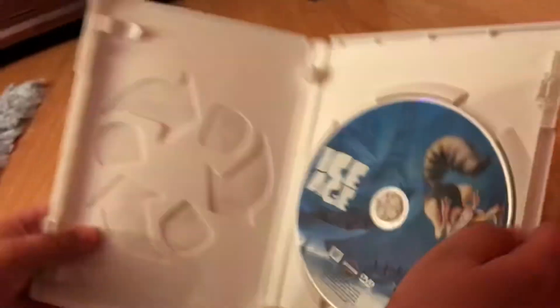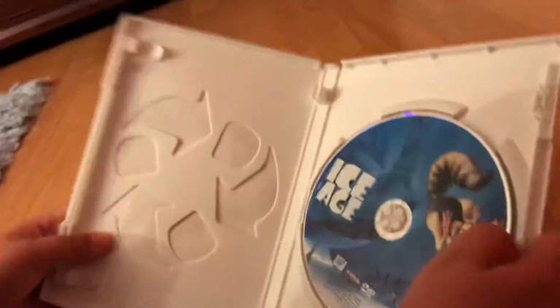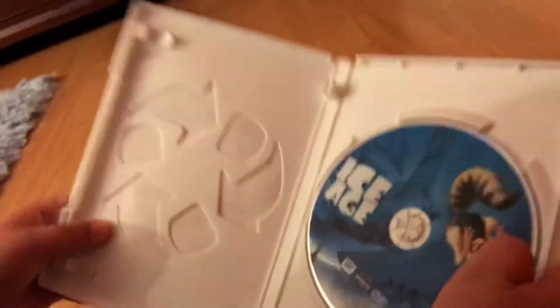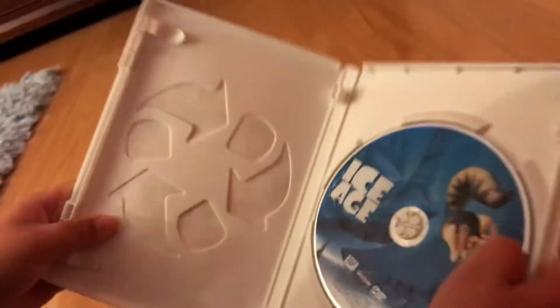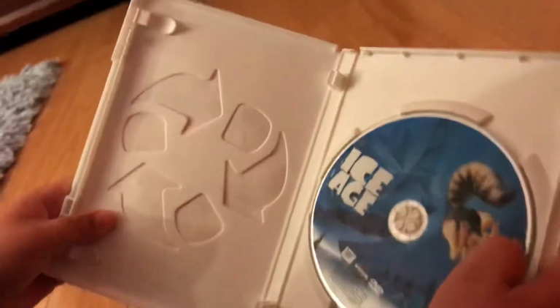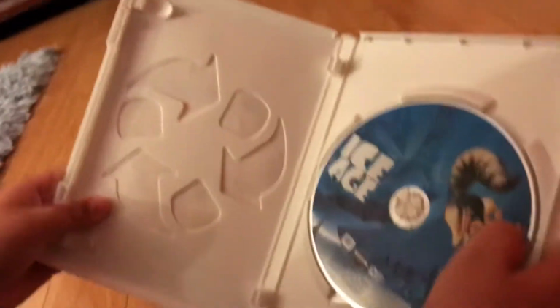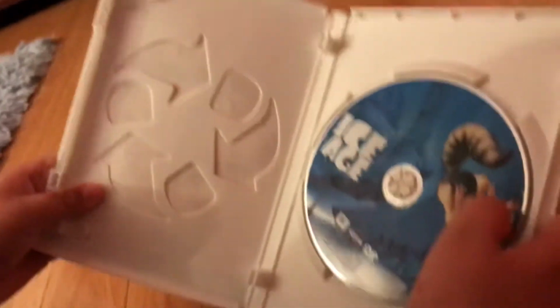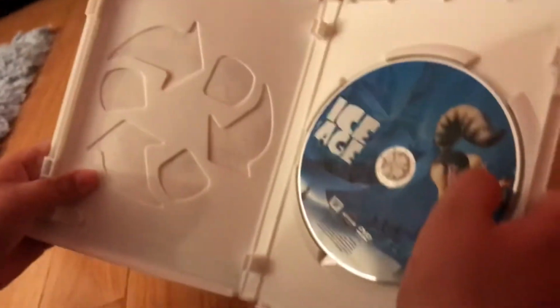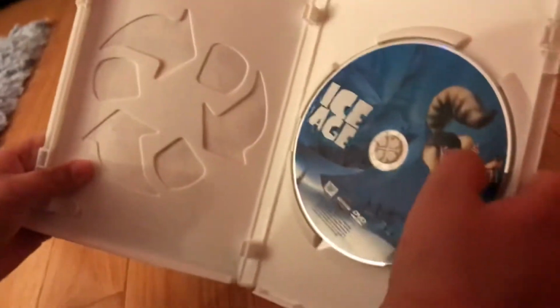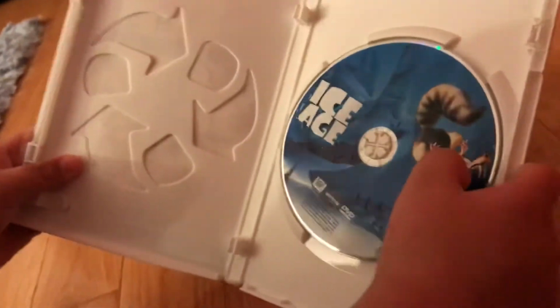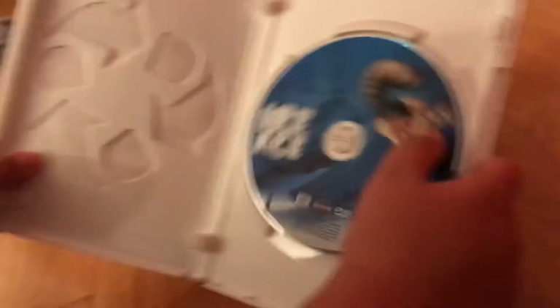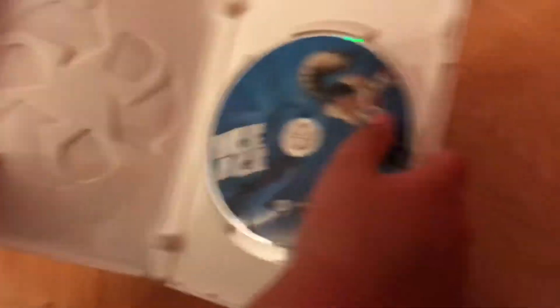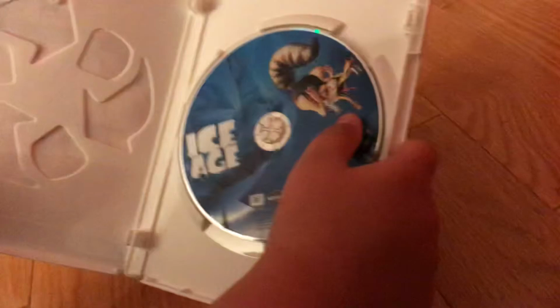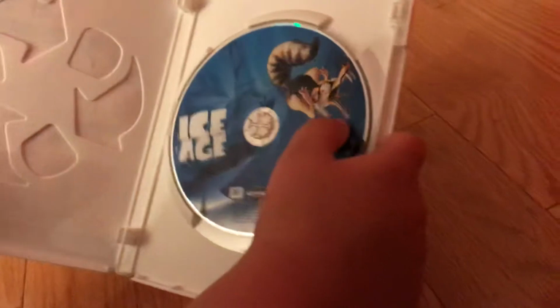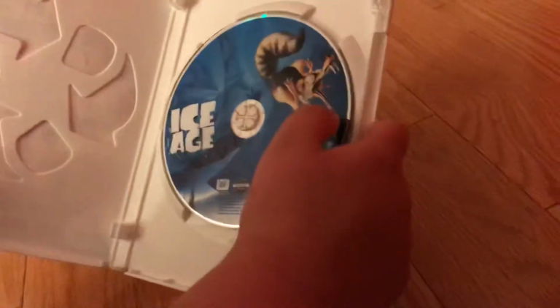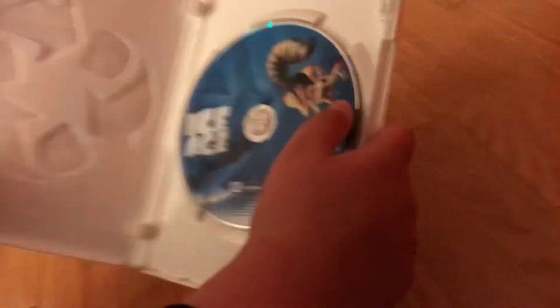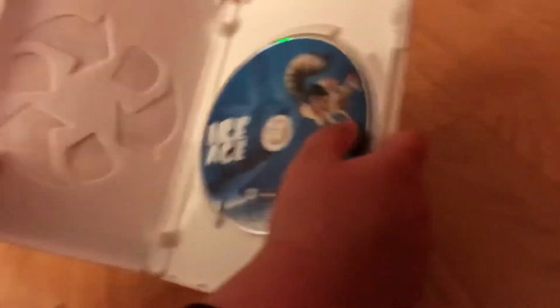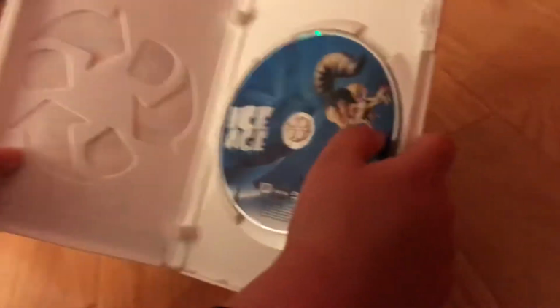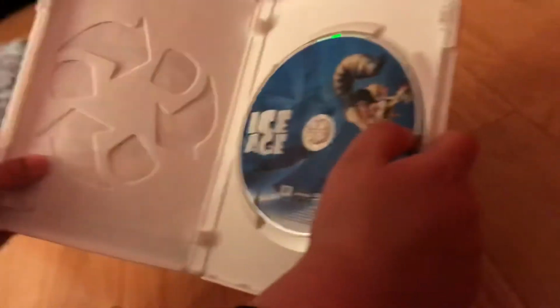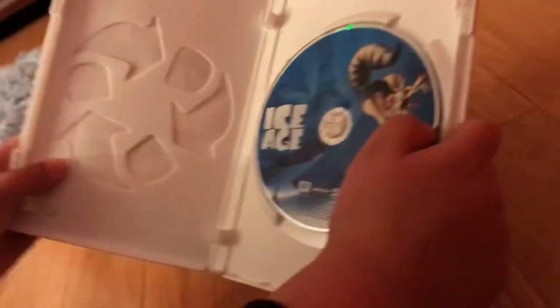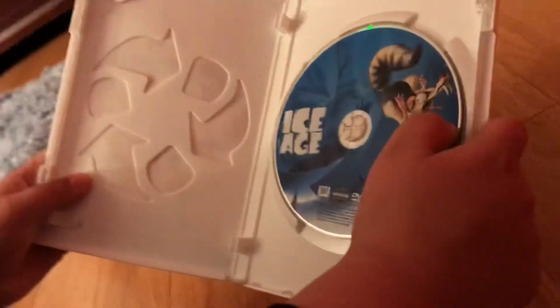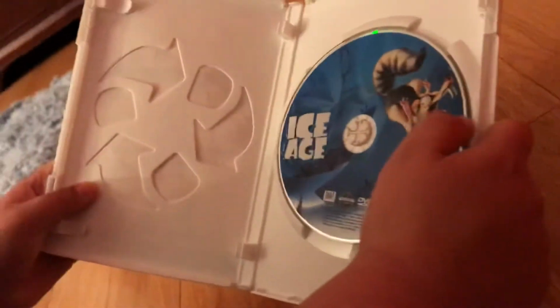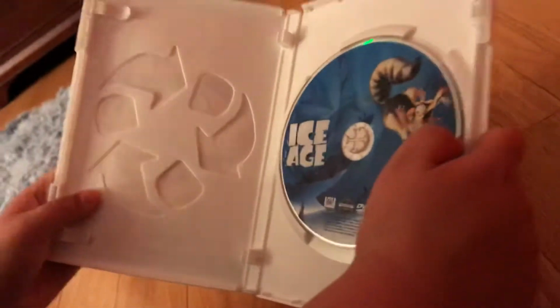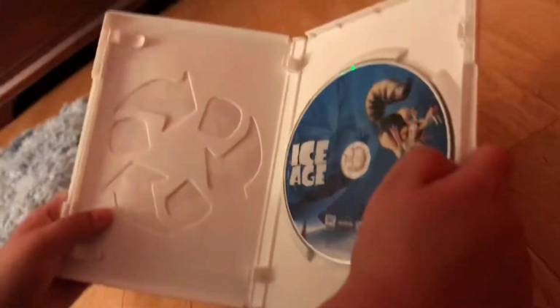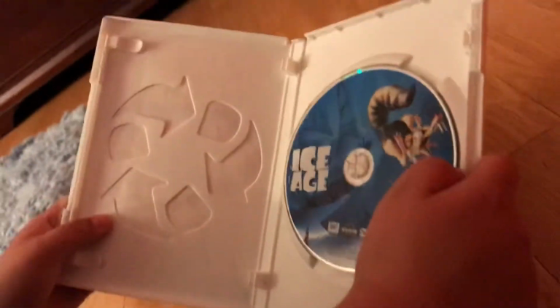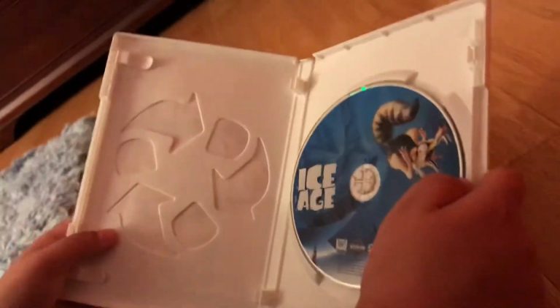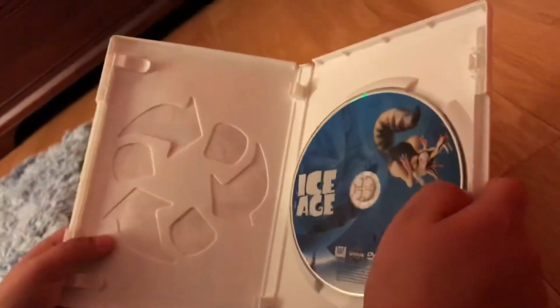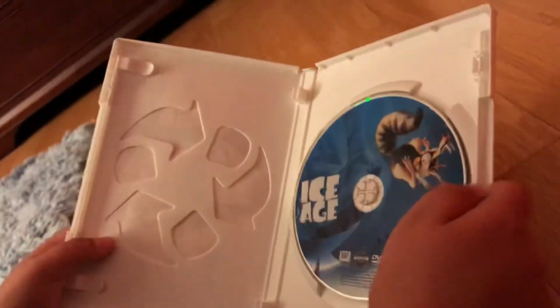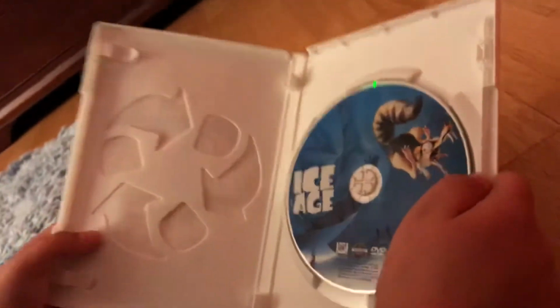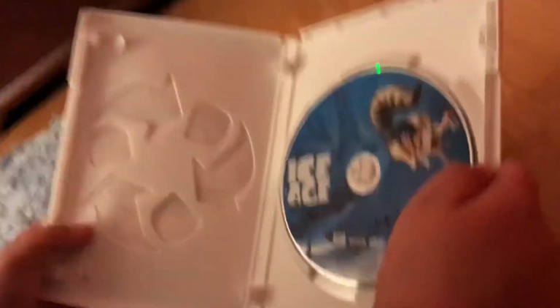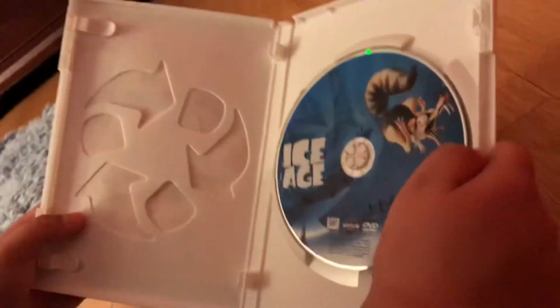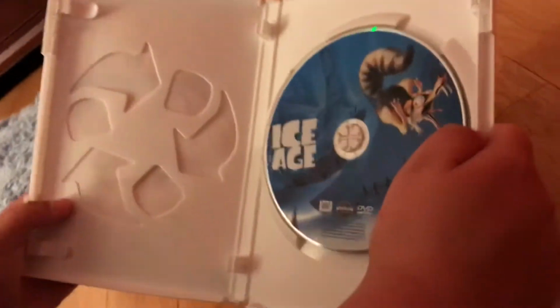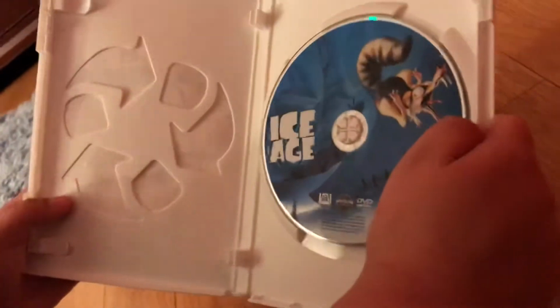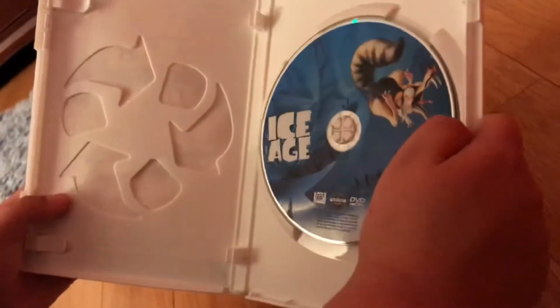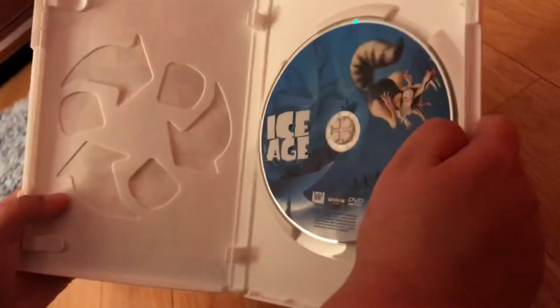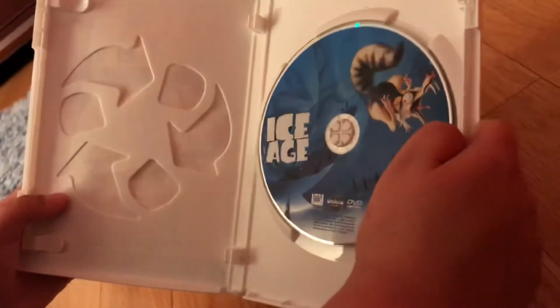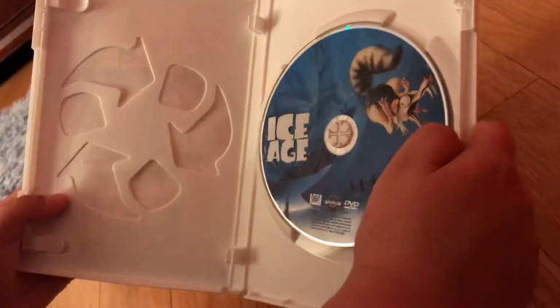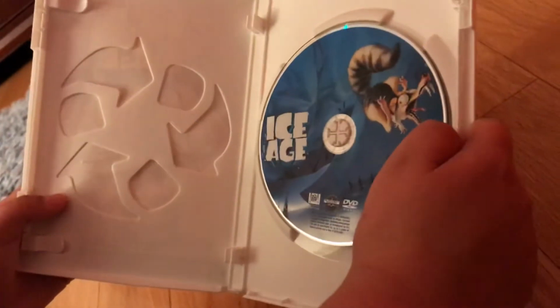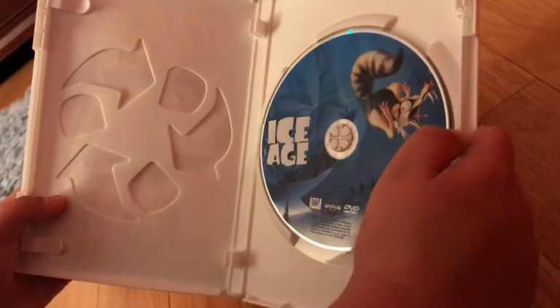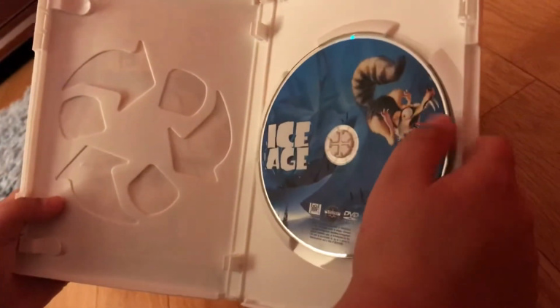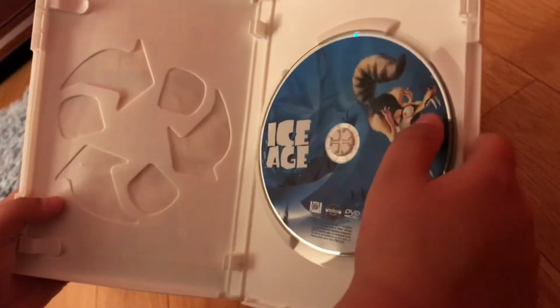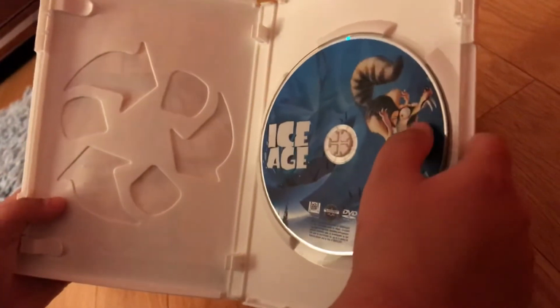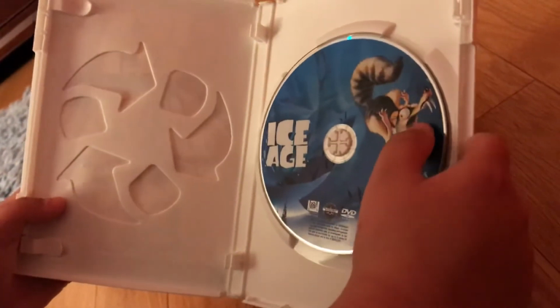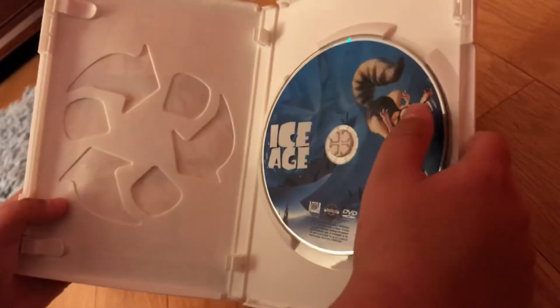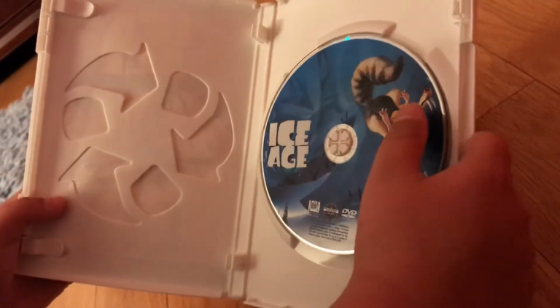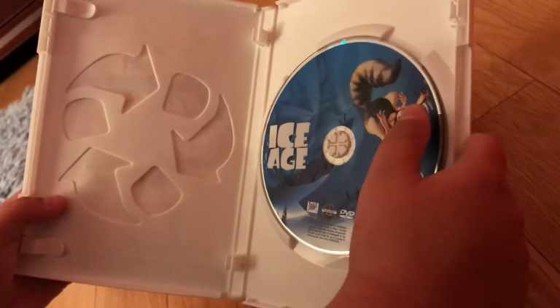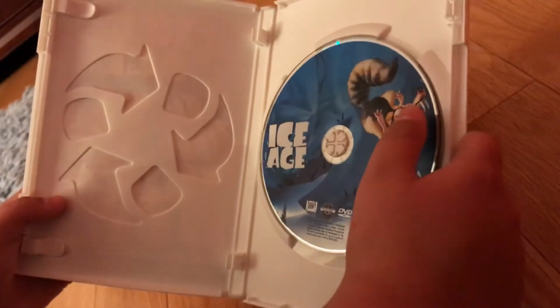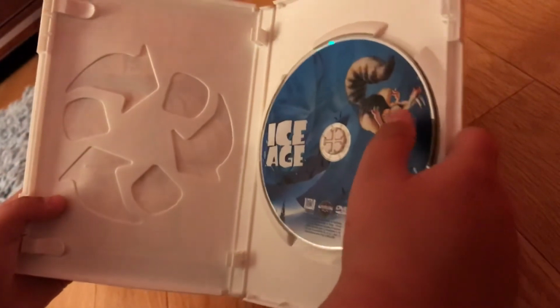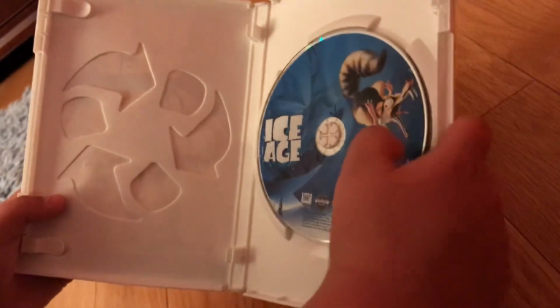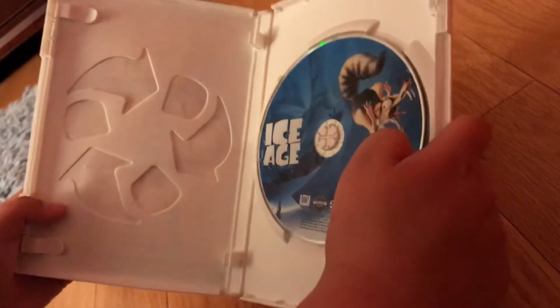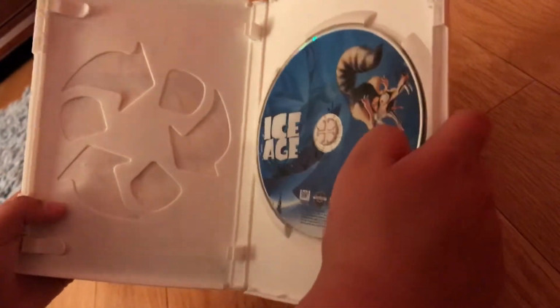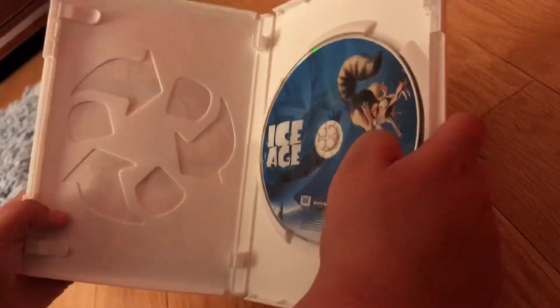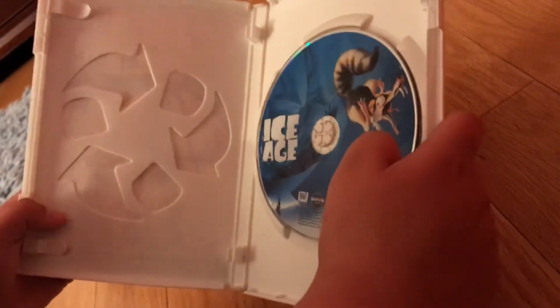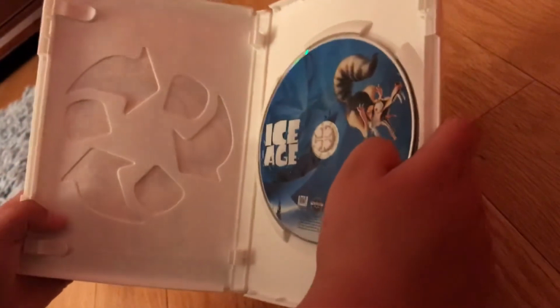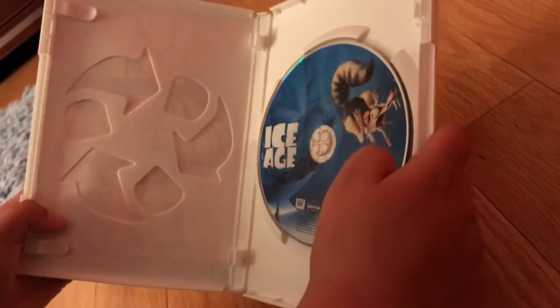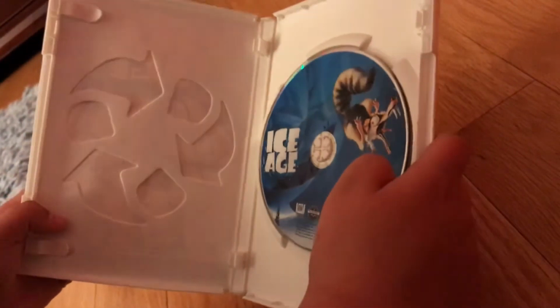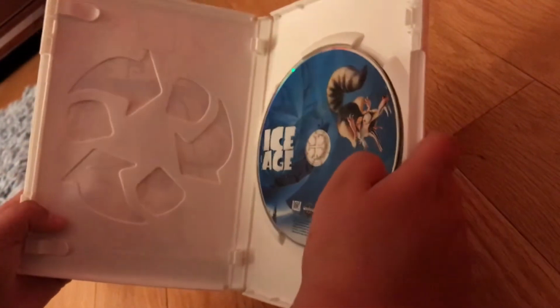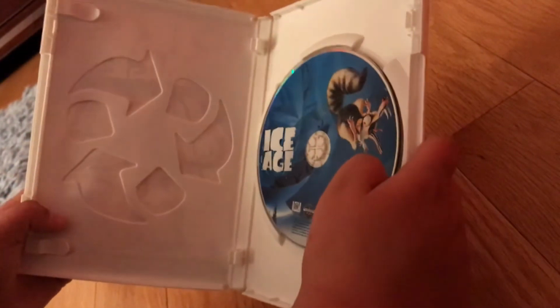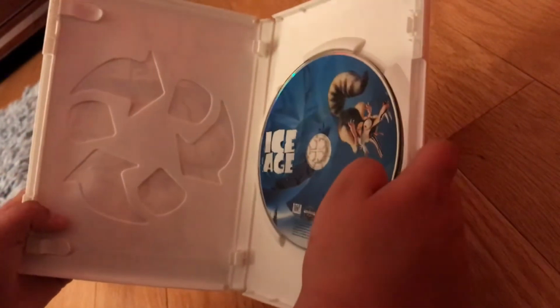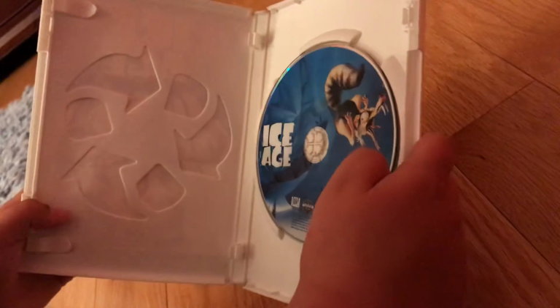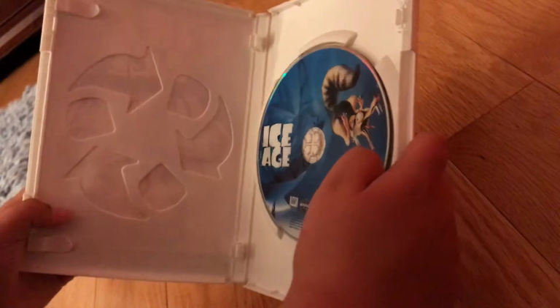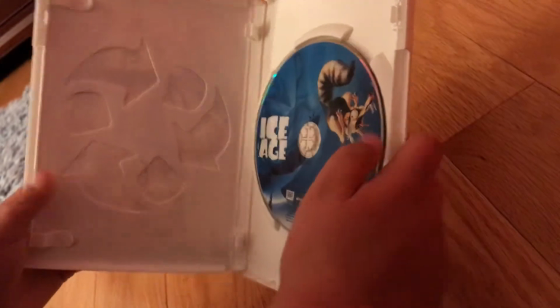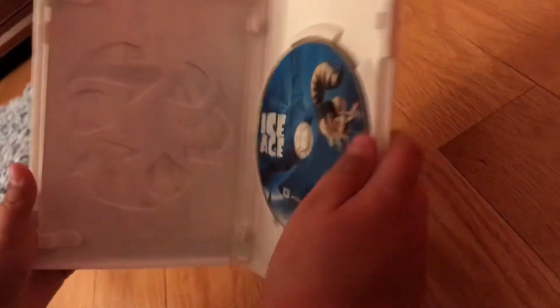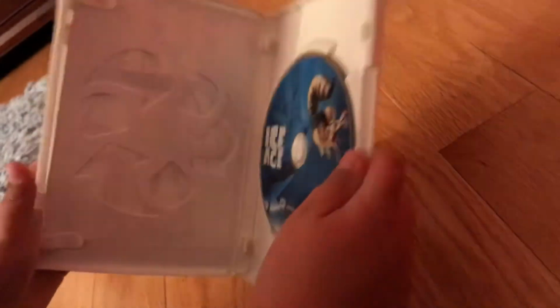It comes in an eco case, and here's the disc, which features Scrat plummeting into the snow valley.